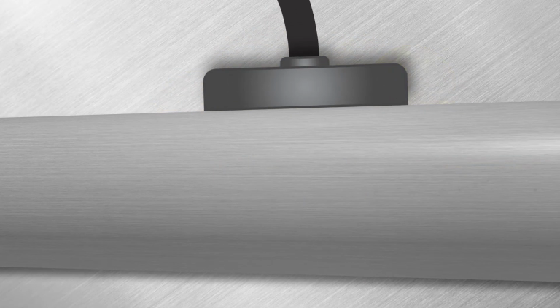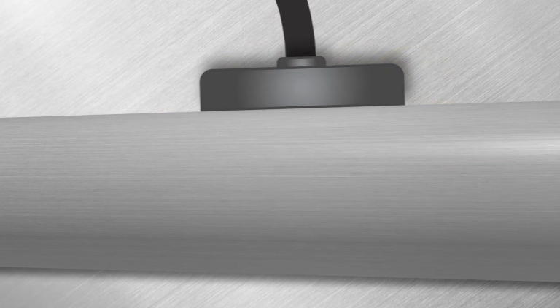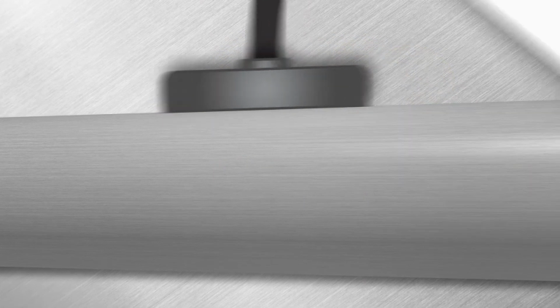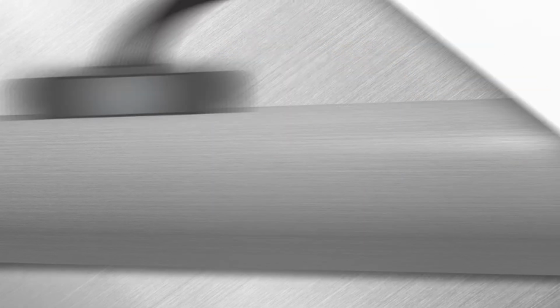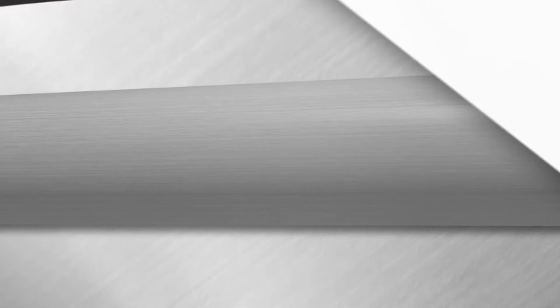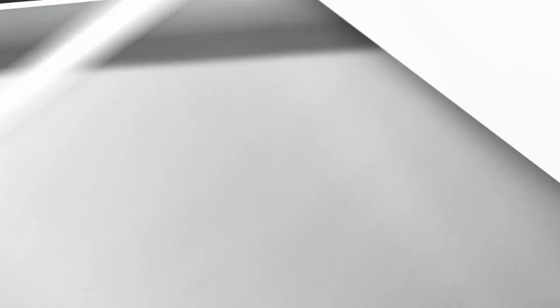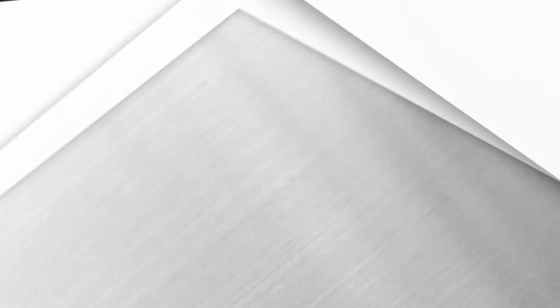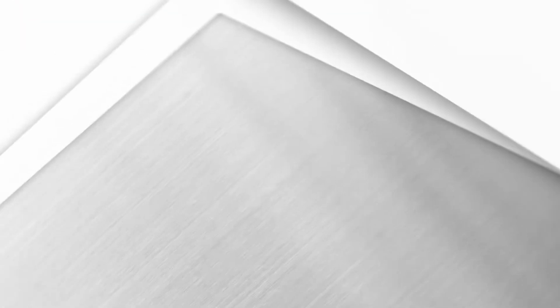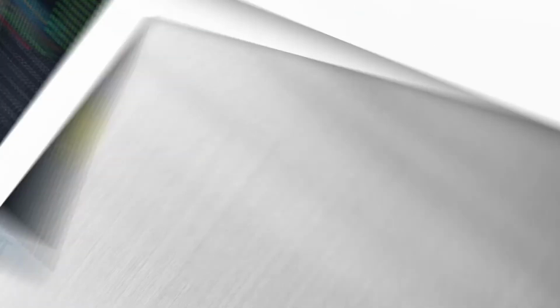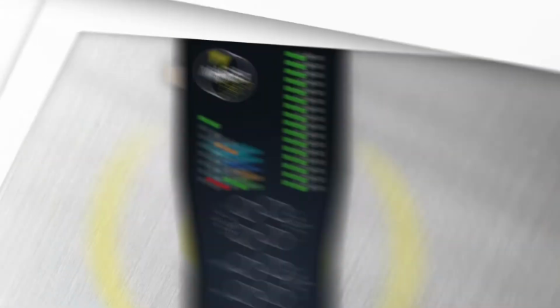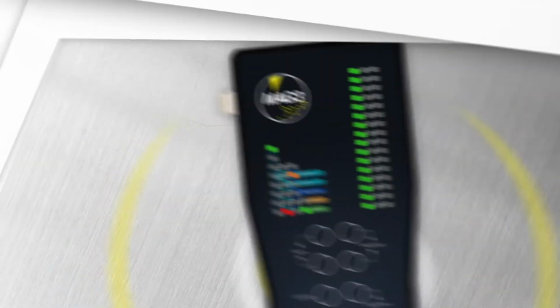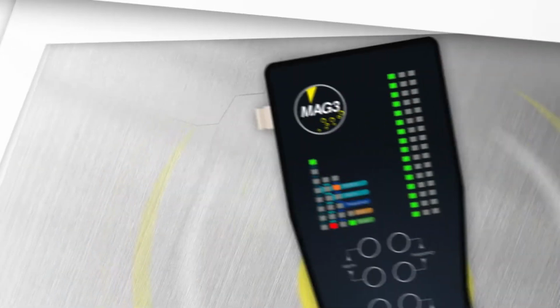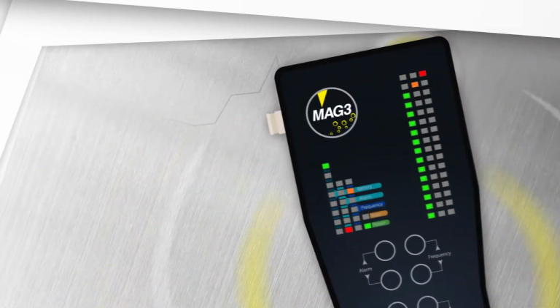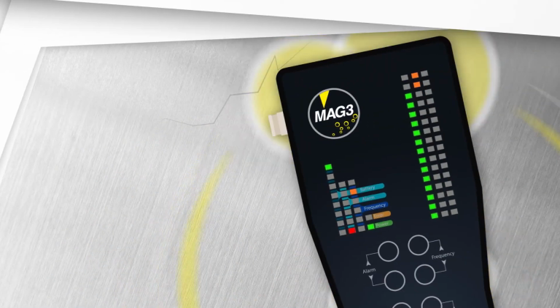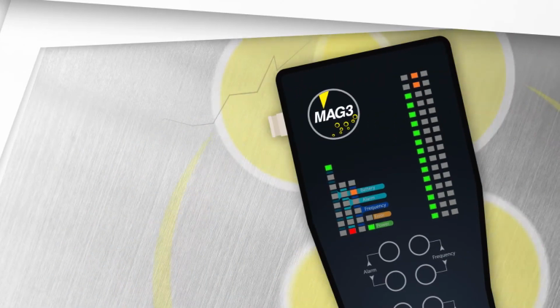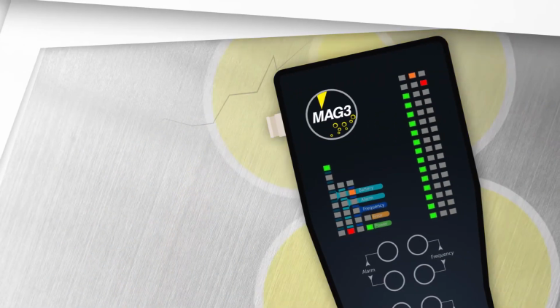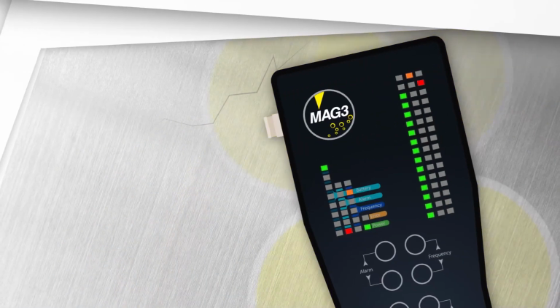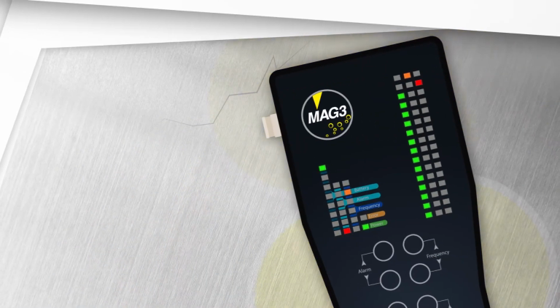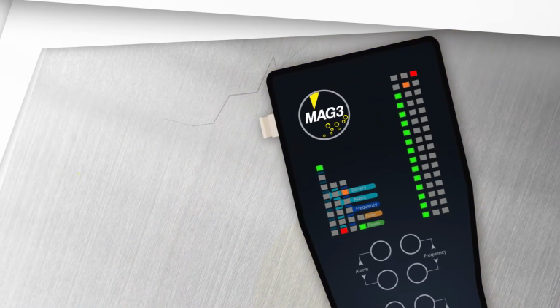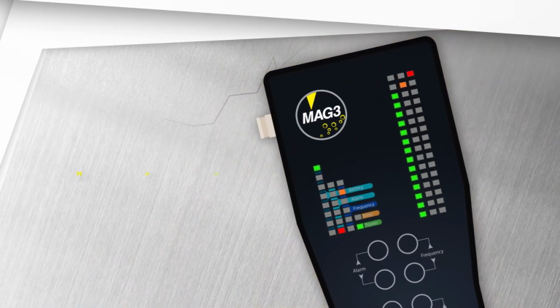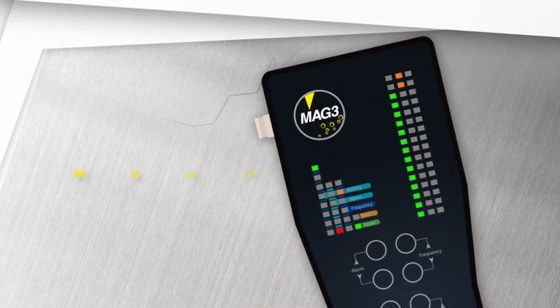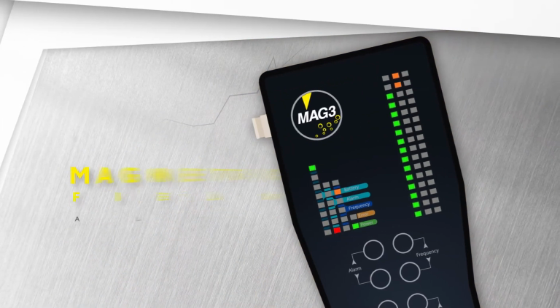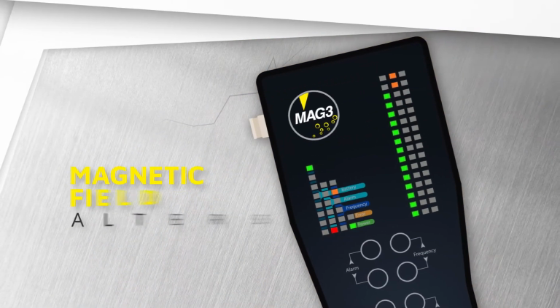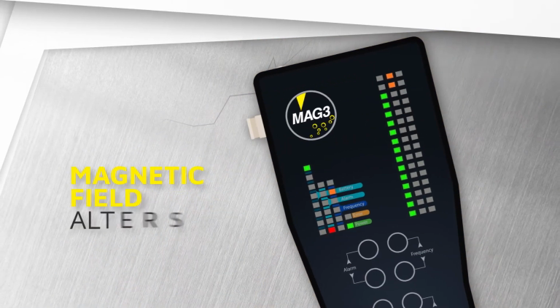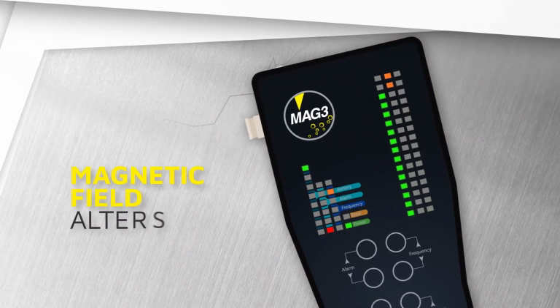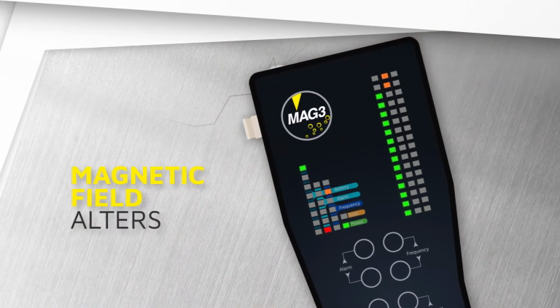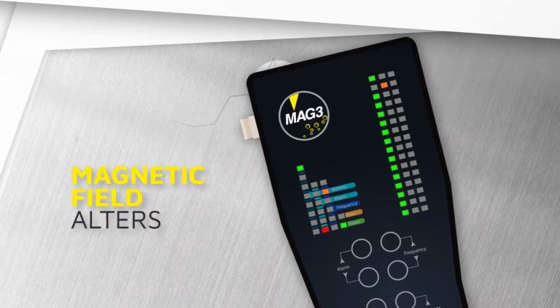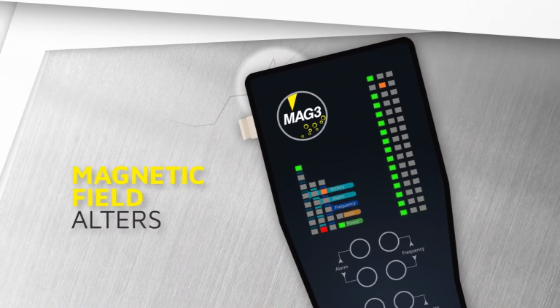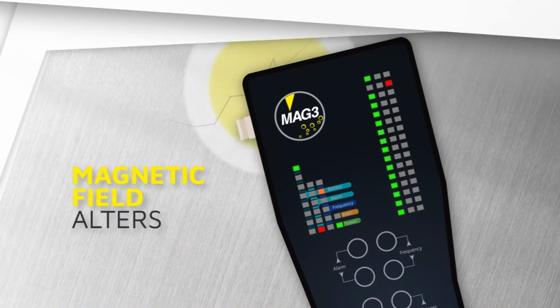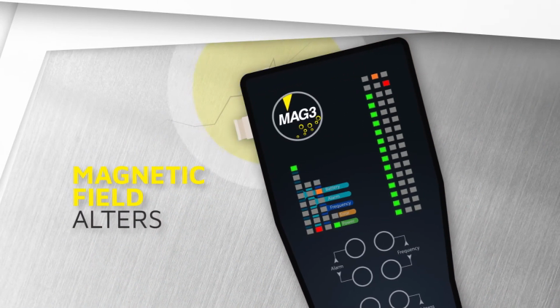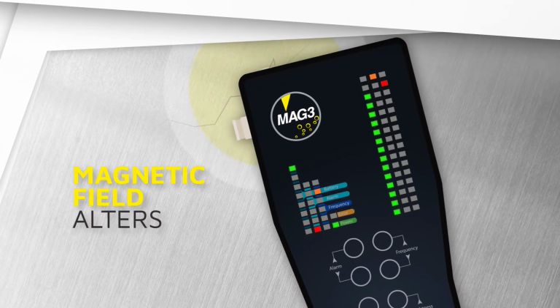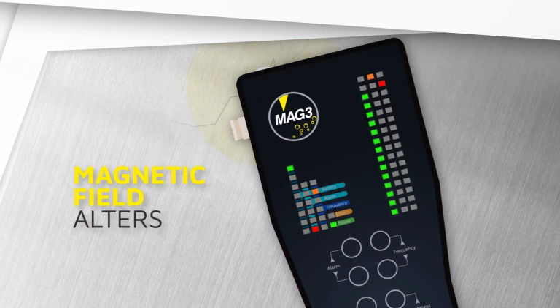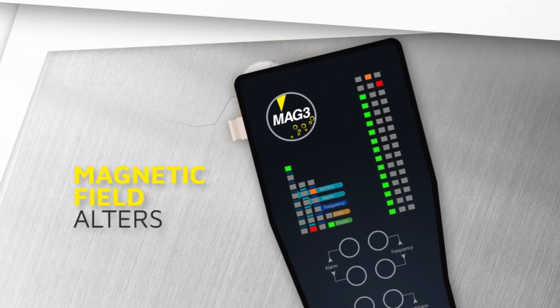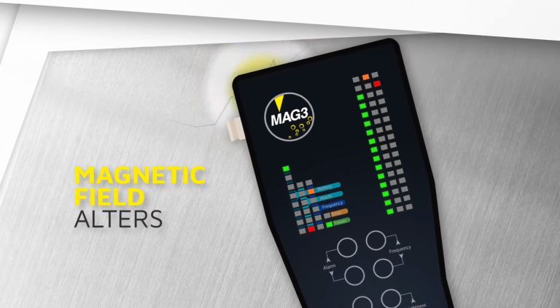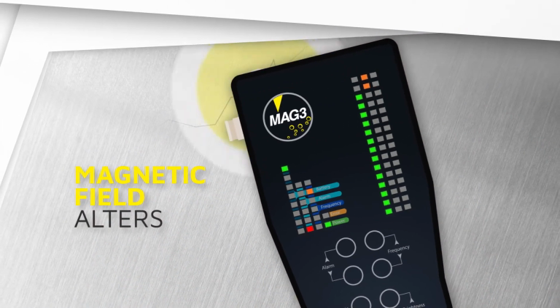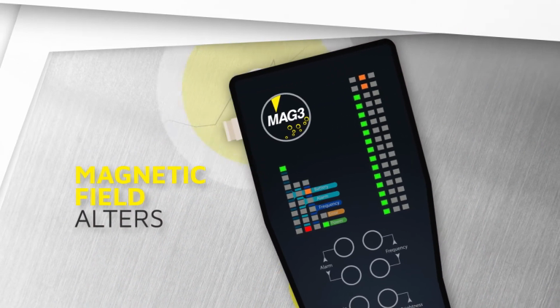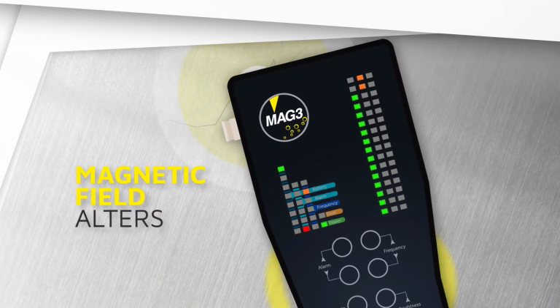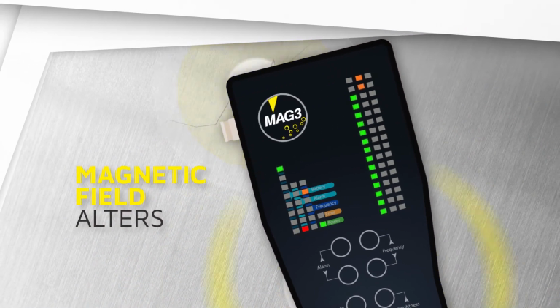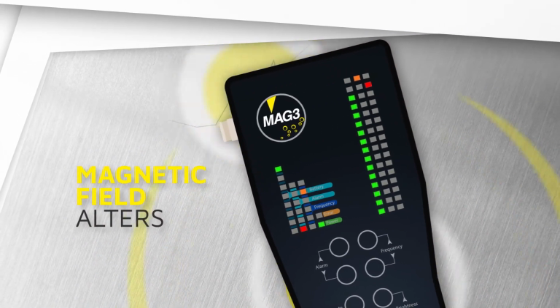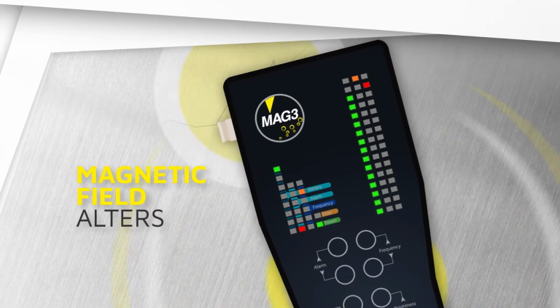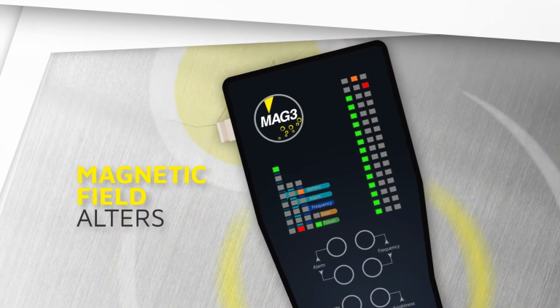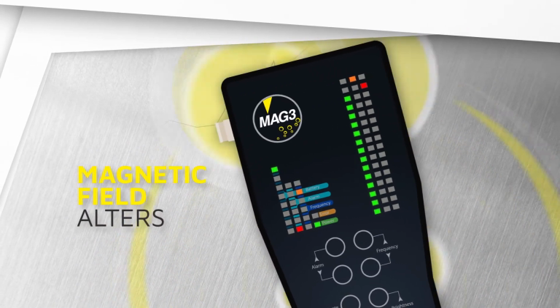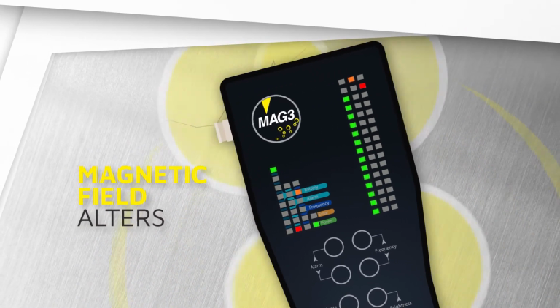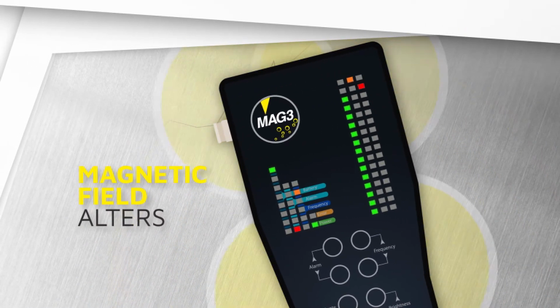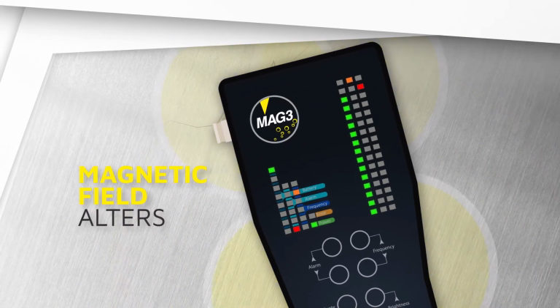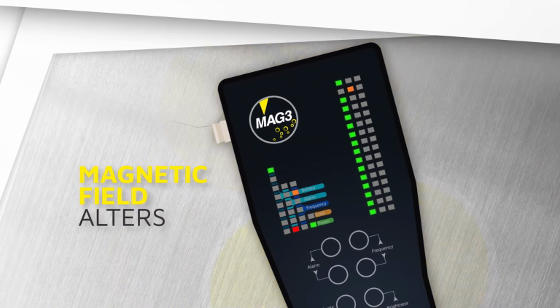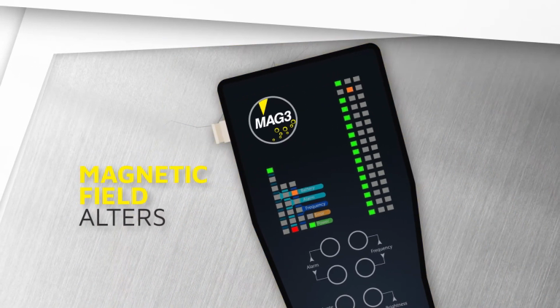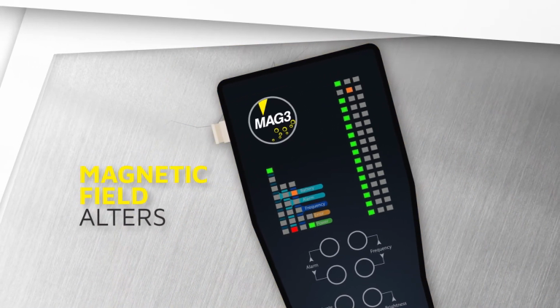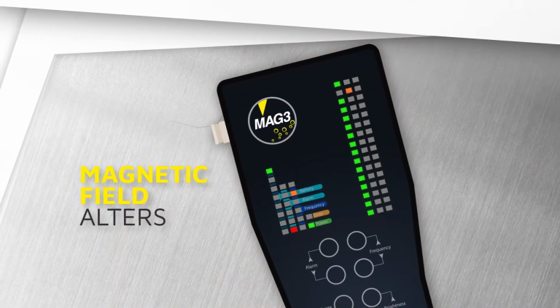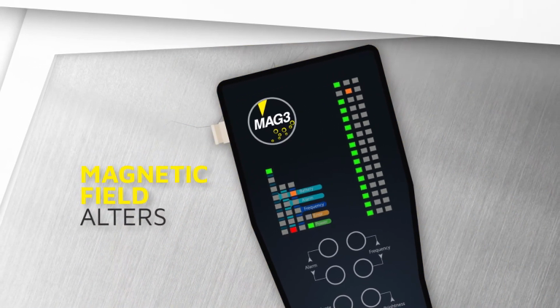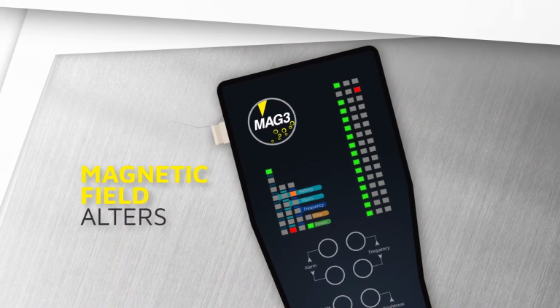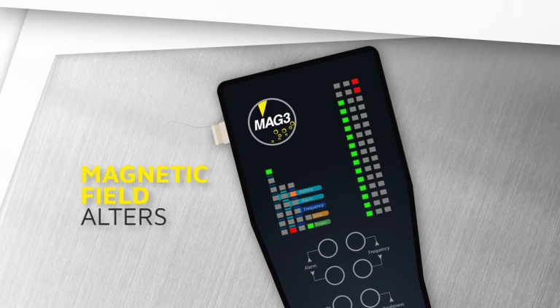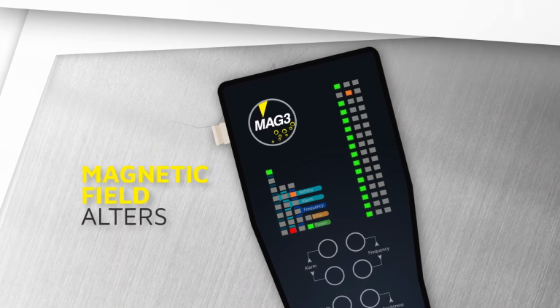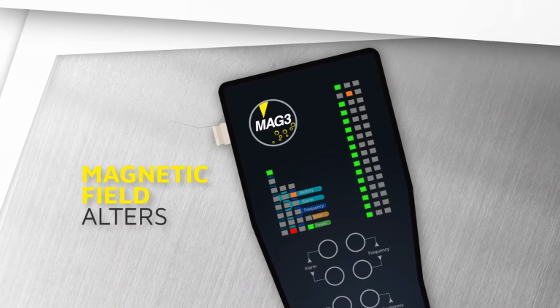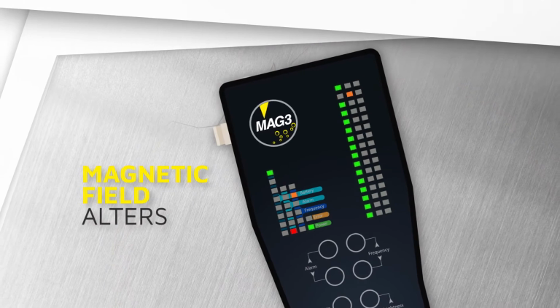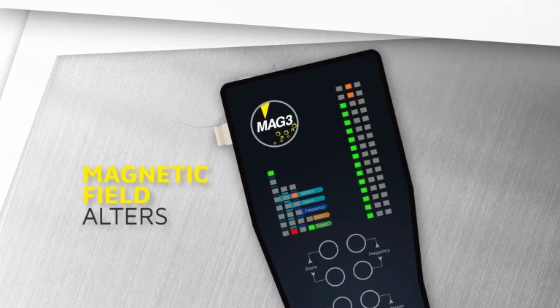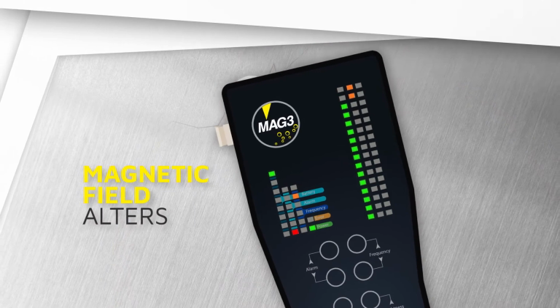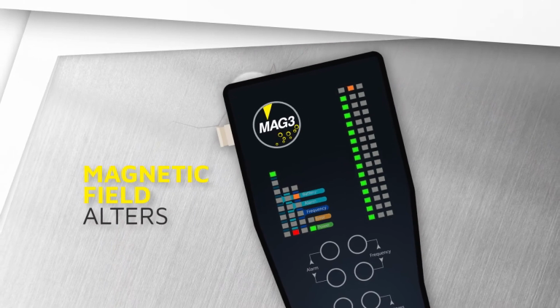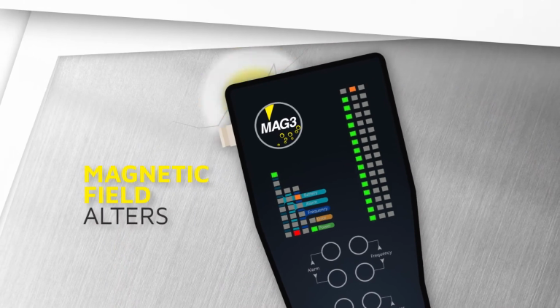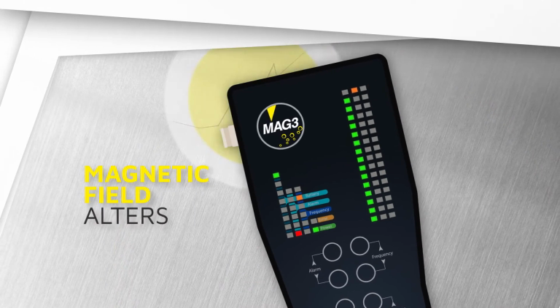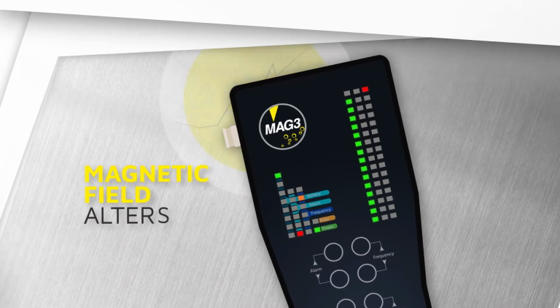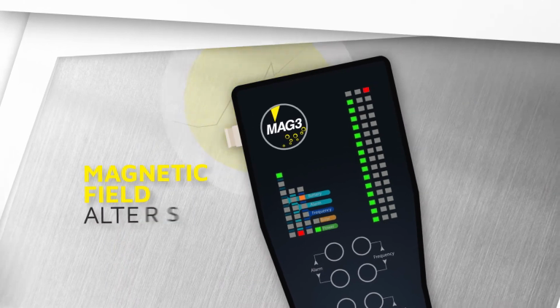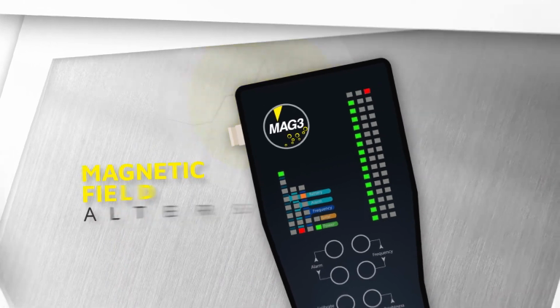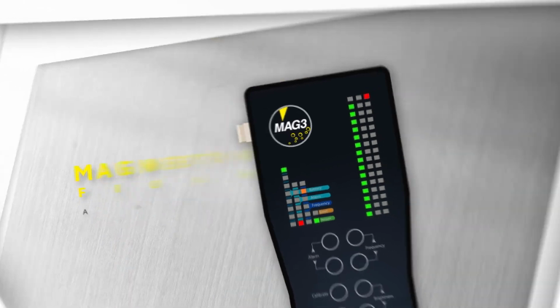As the device approaches a crack or surface imperfections, the magnetic field alters and excitation occurs on the display.